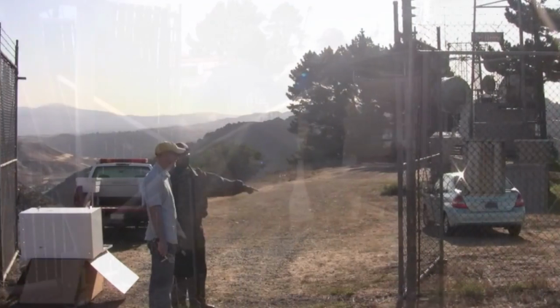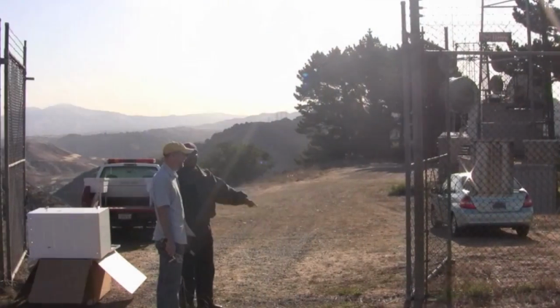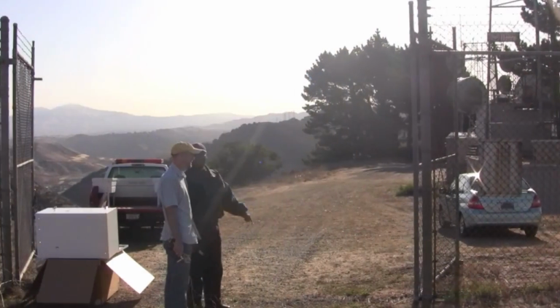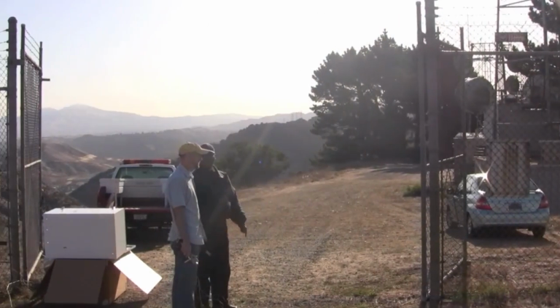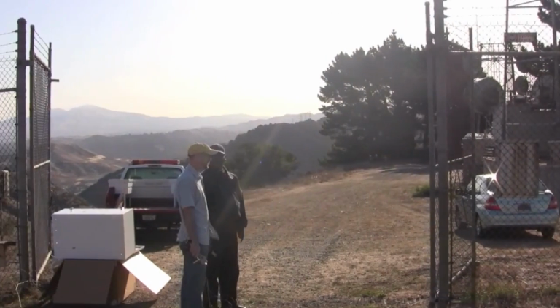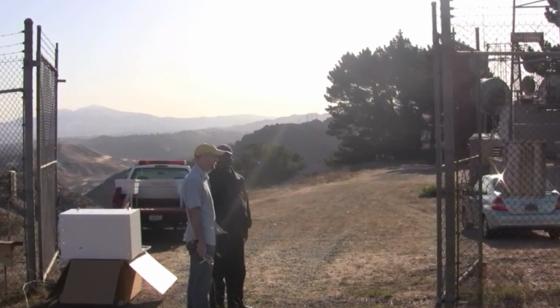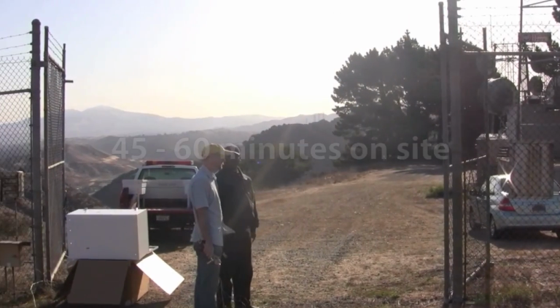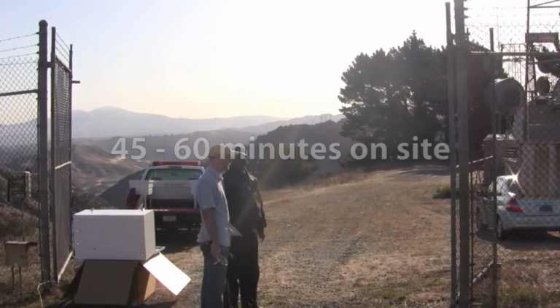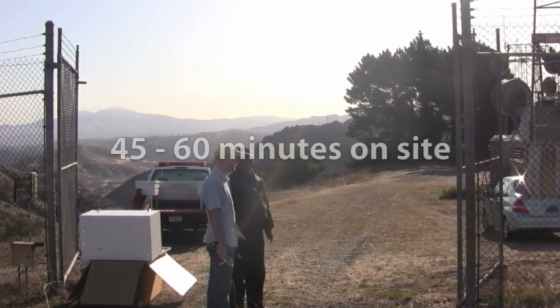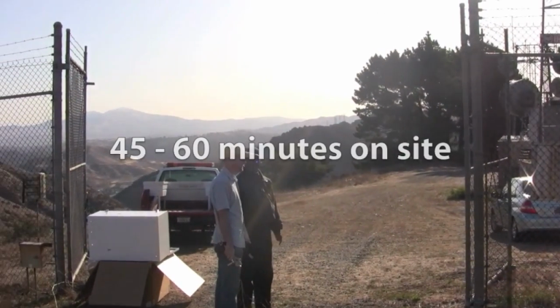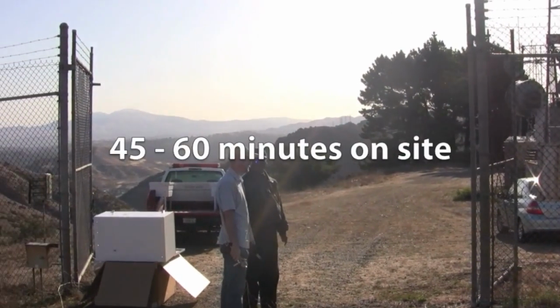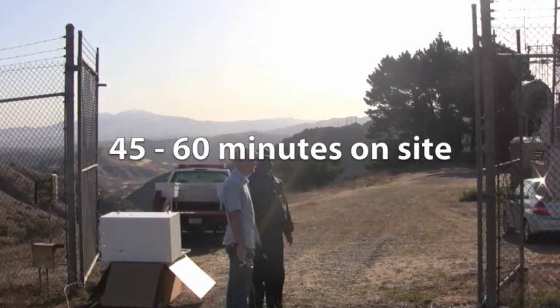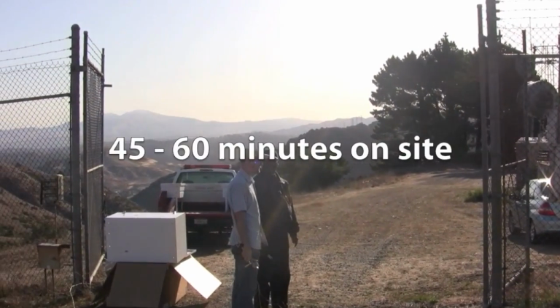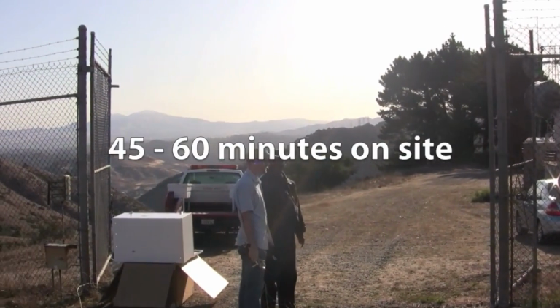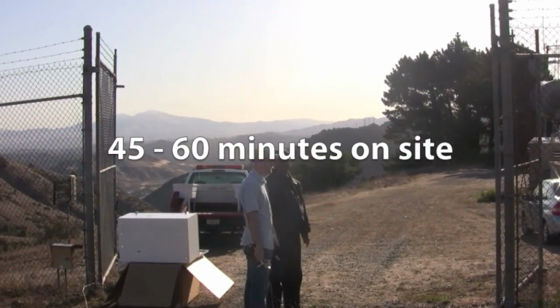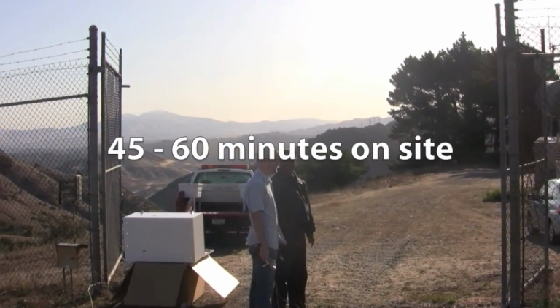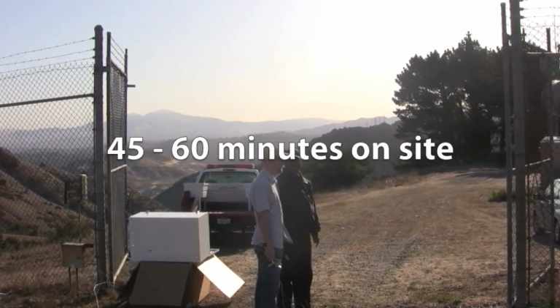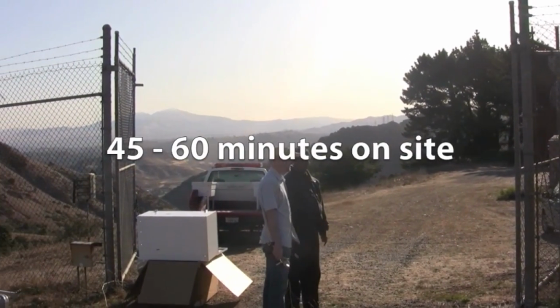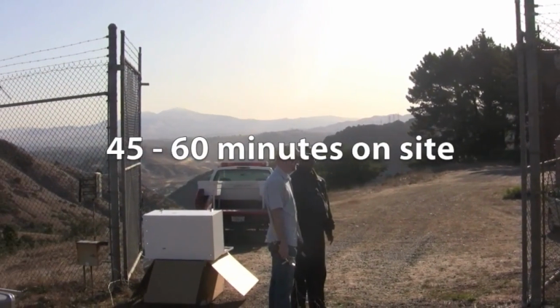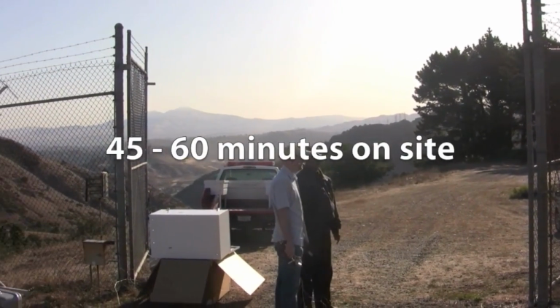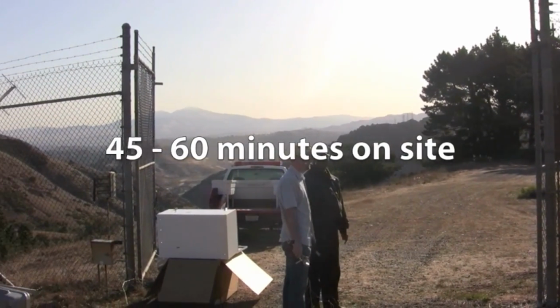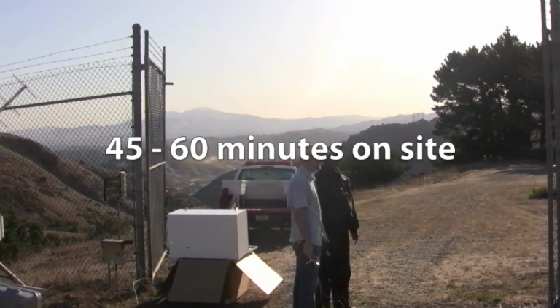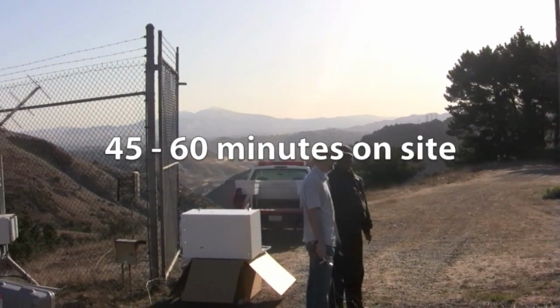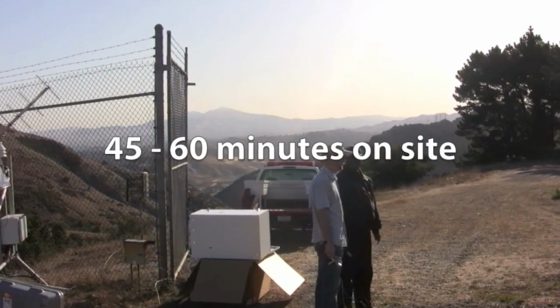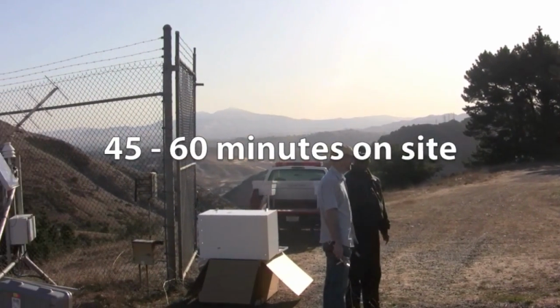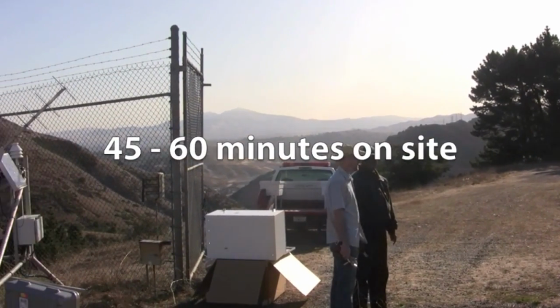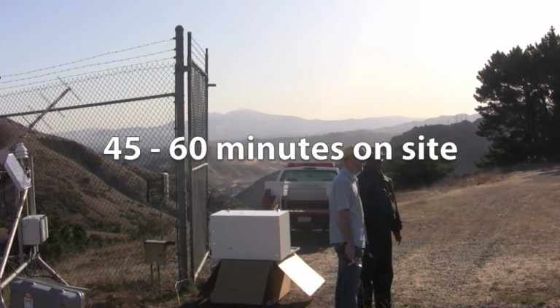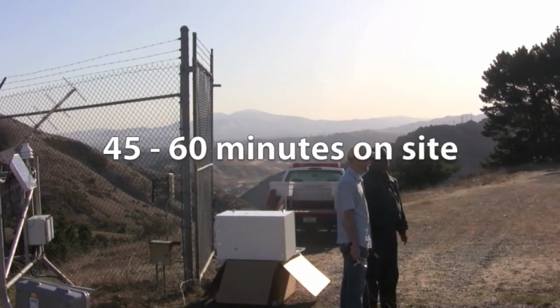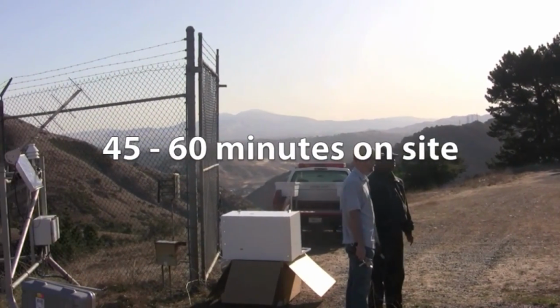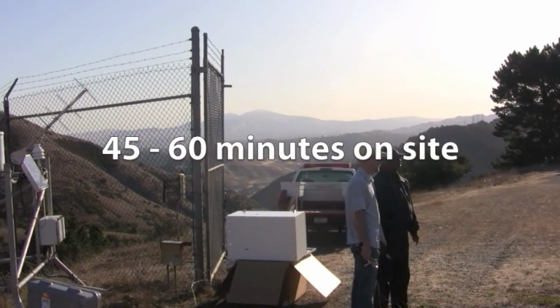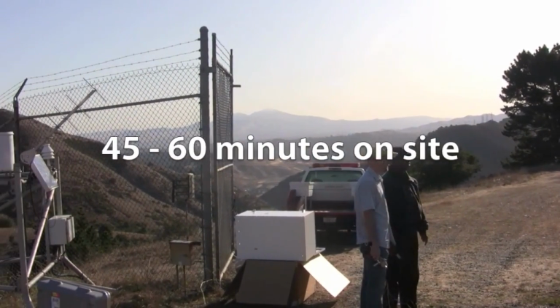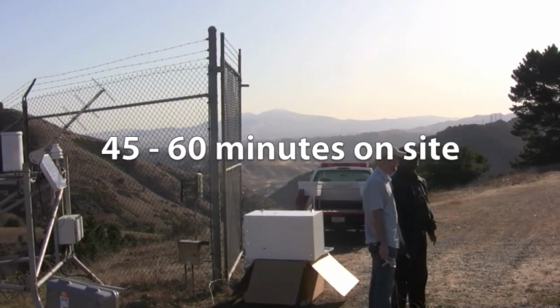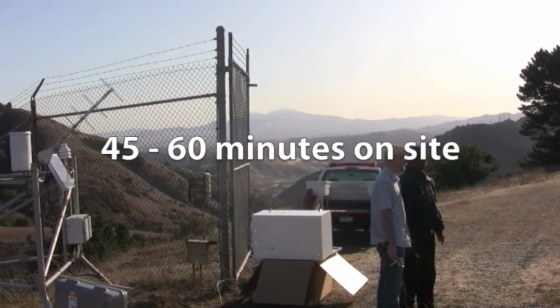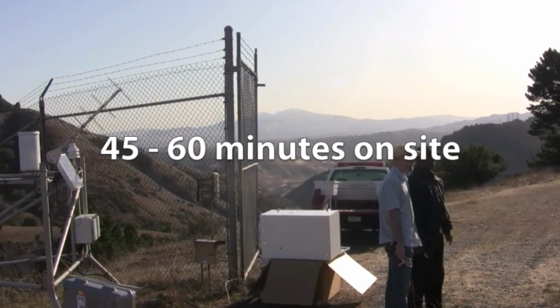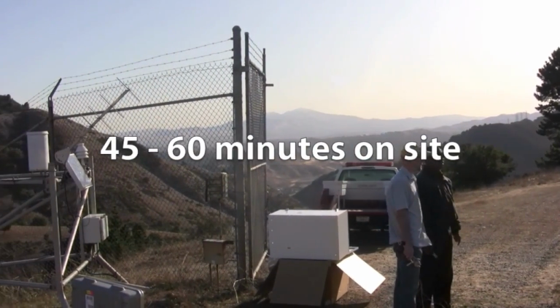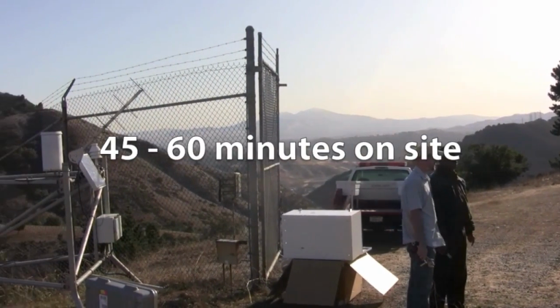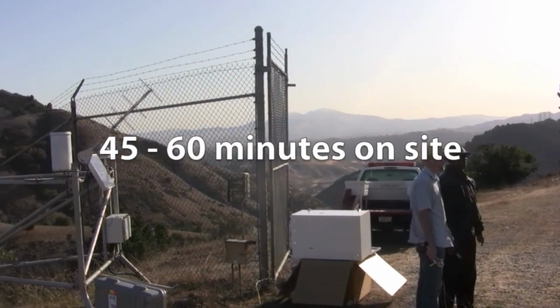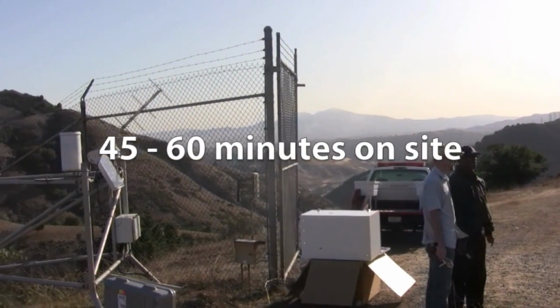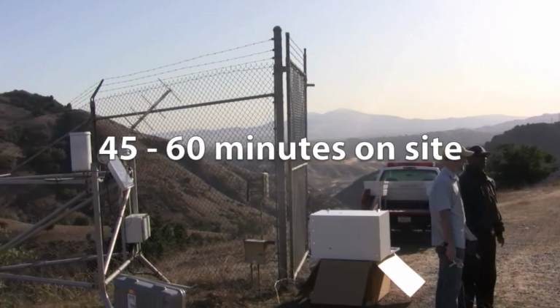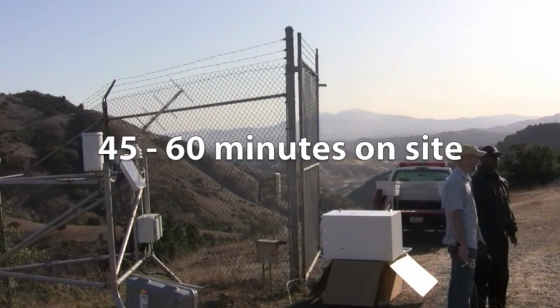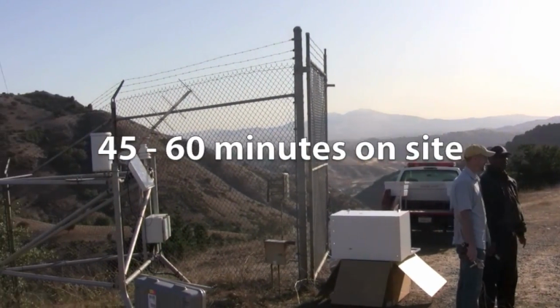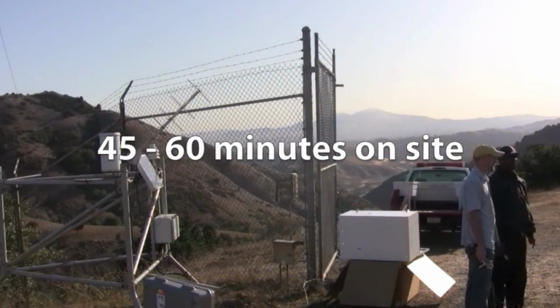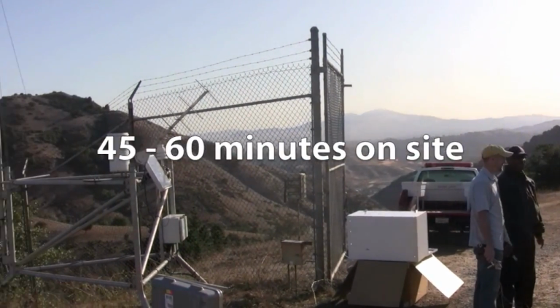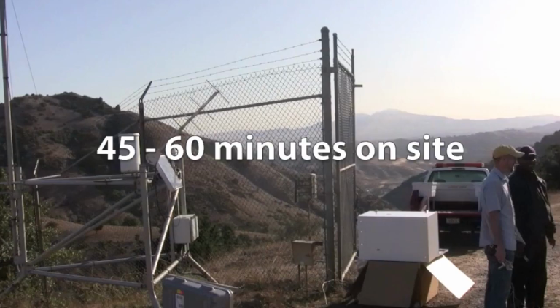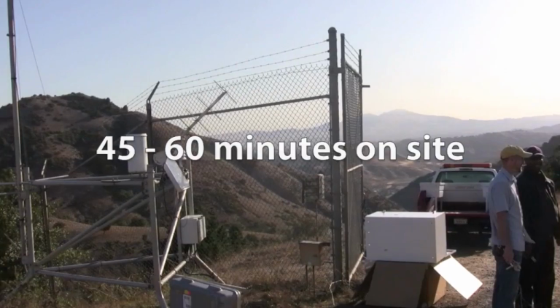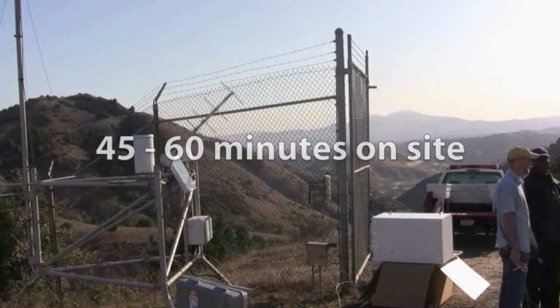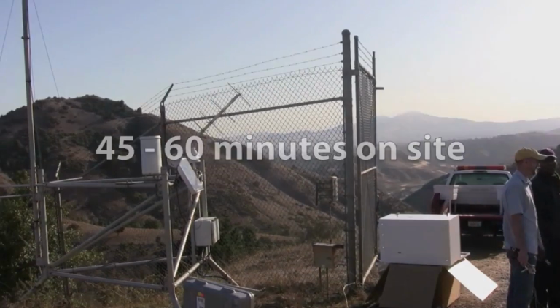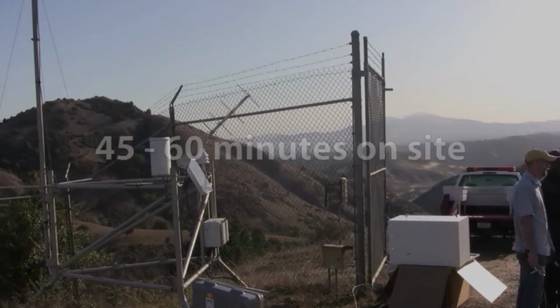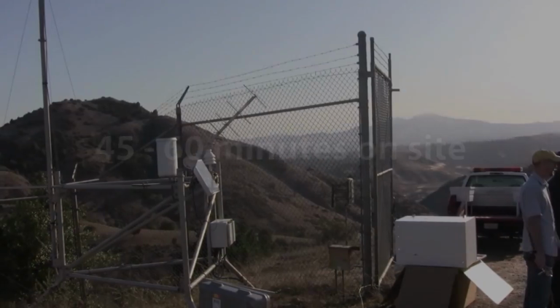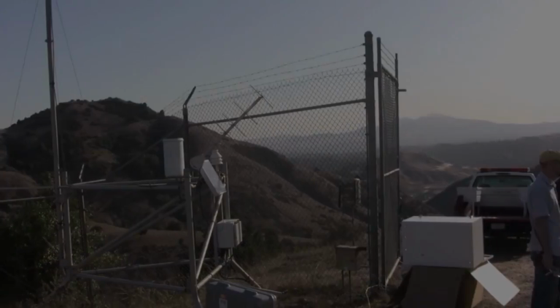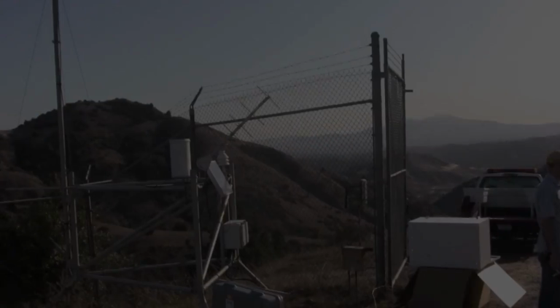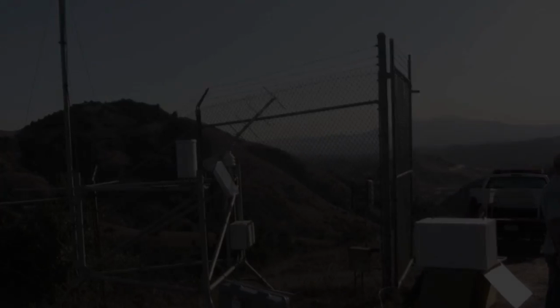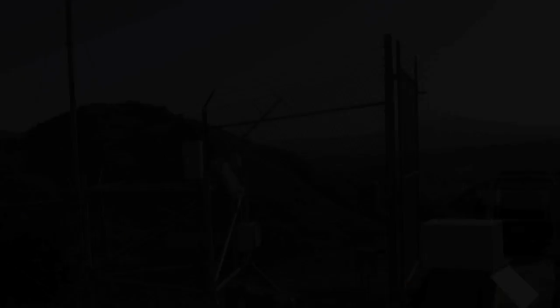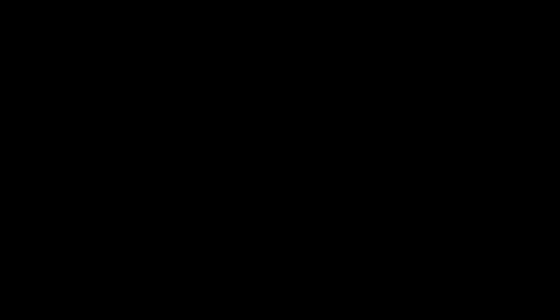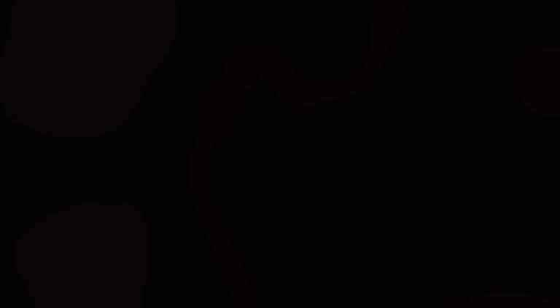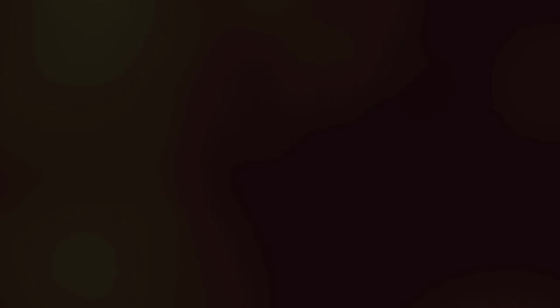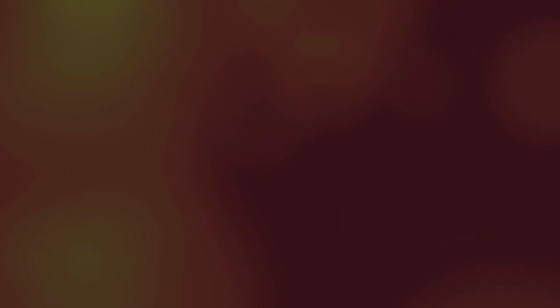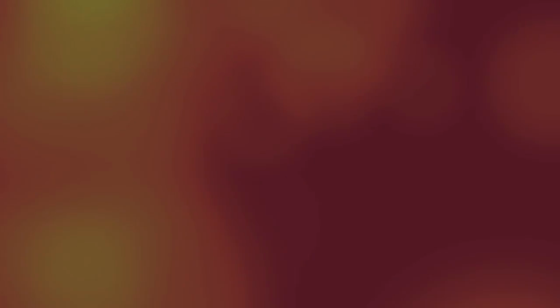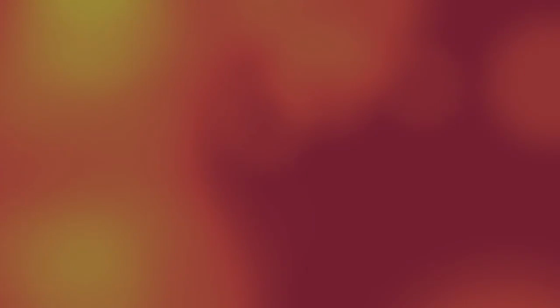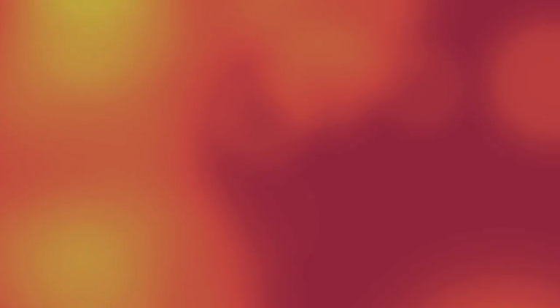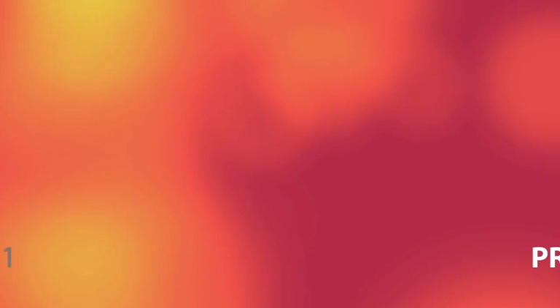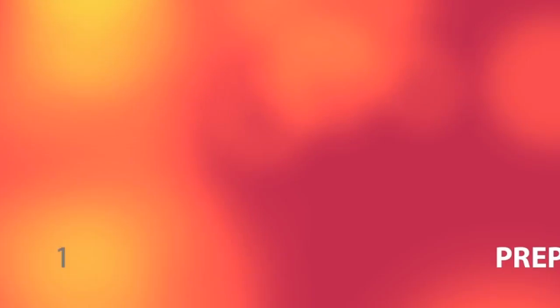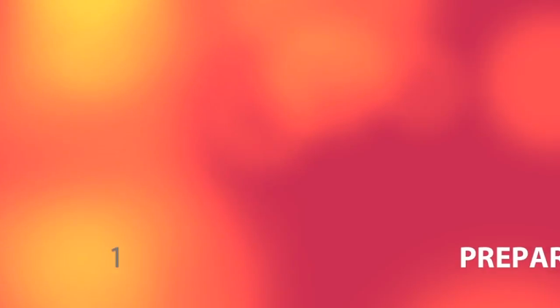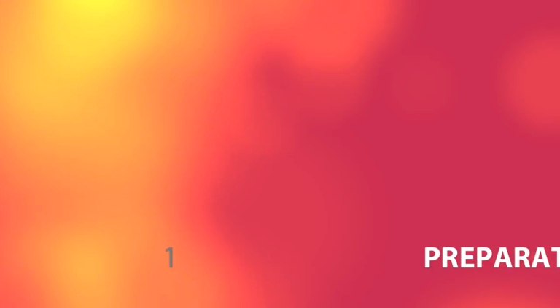You'll need about 45 minutes to an hour on-site to complete an upgrade on your stations. Let's get started.